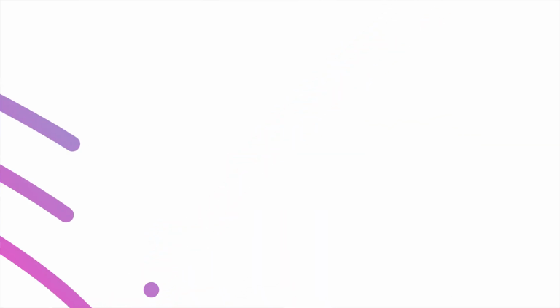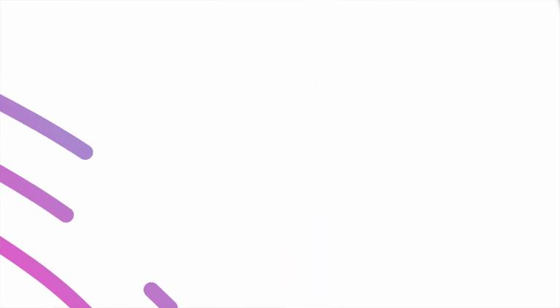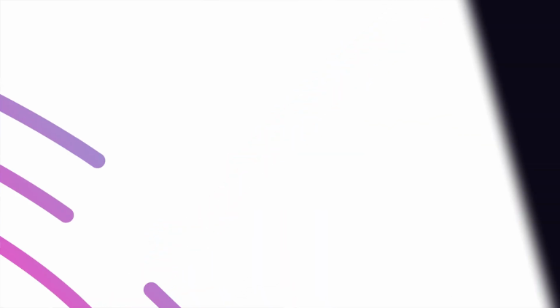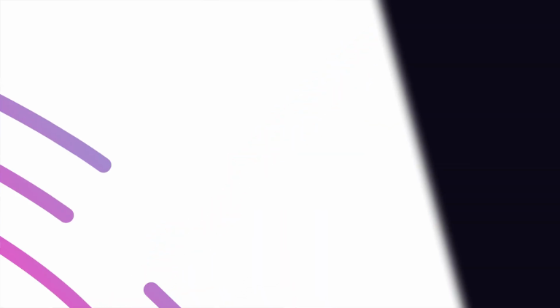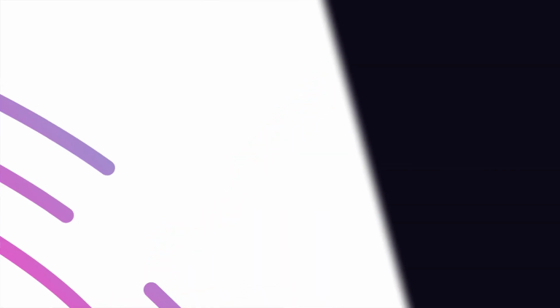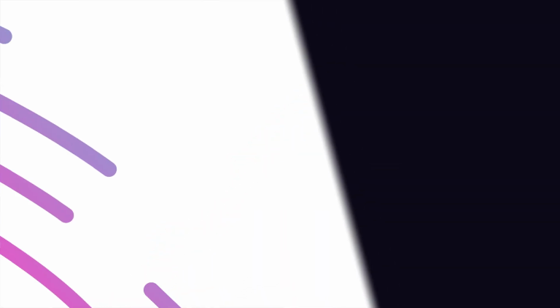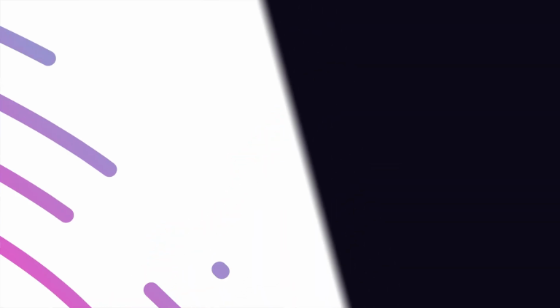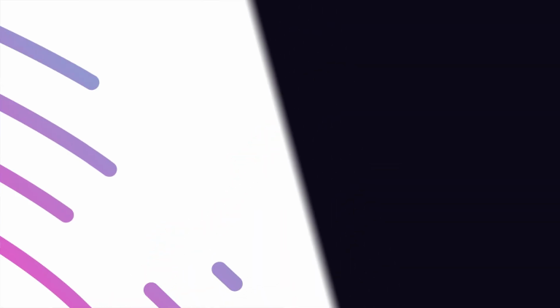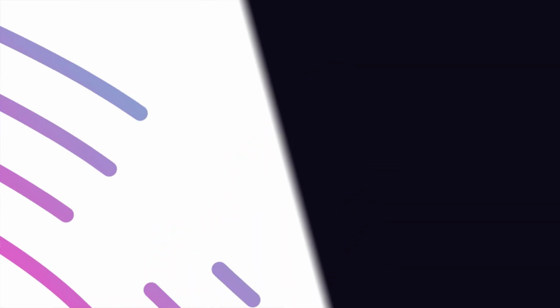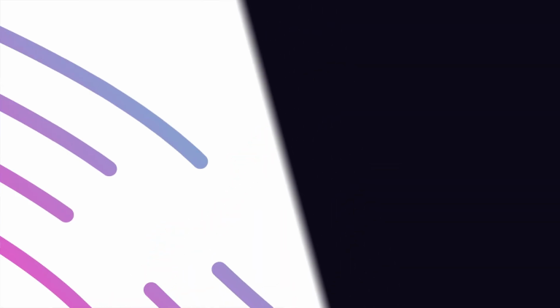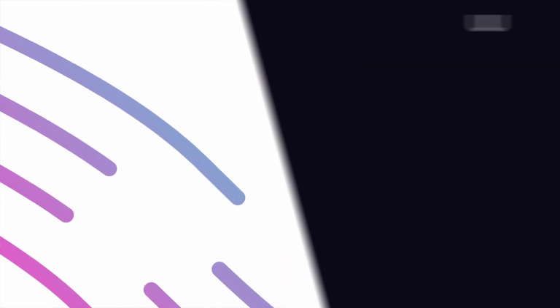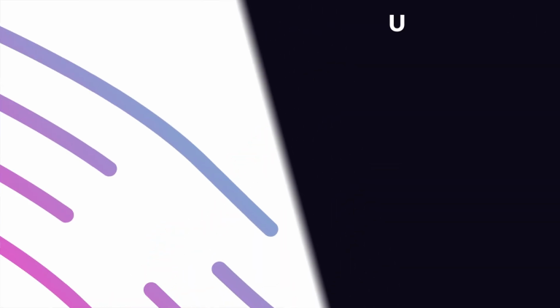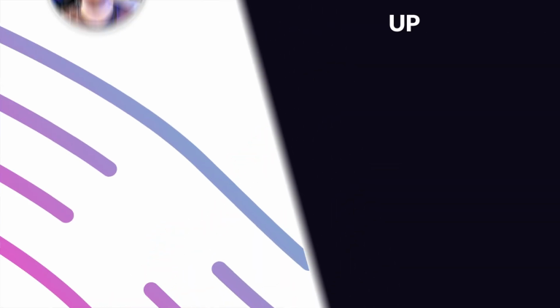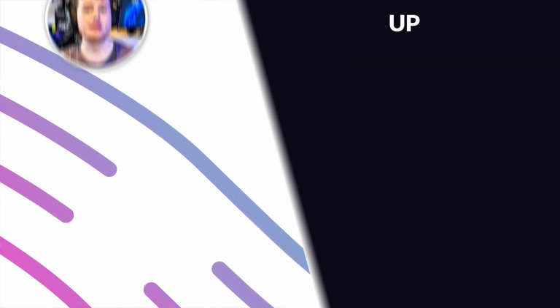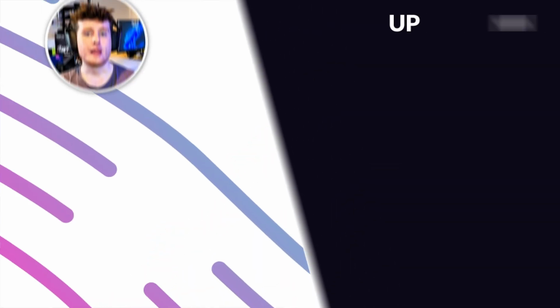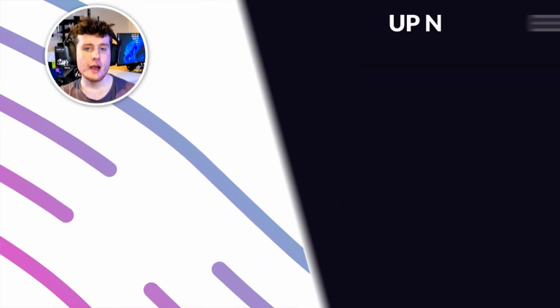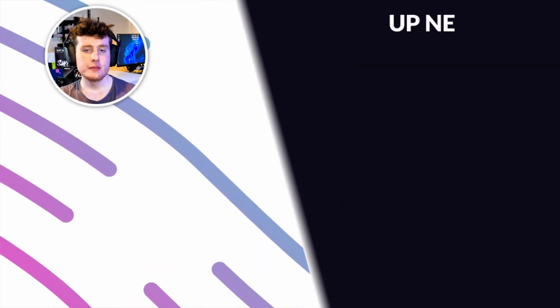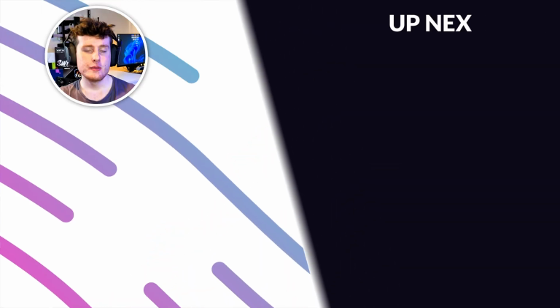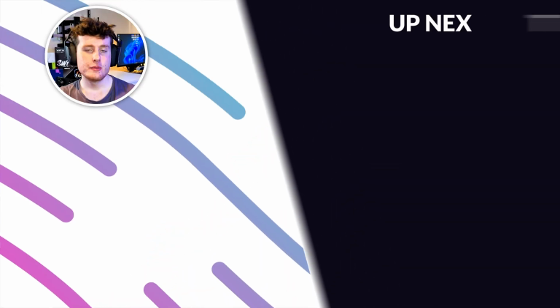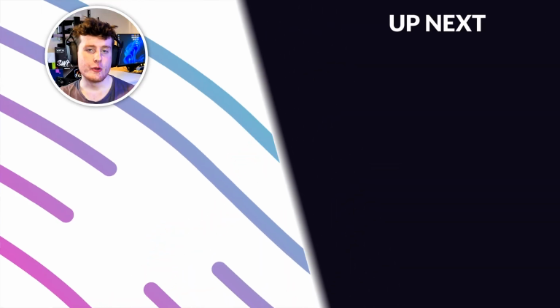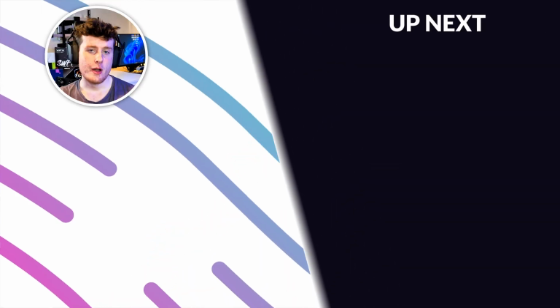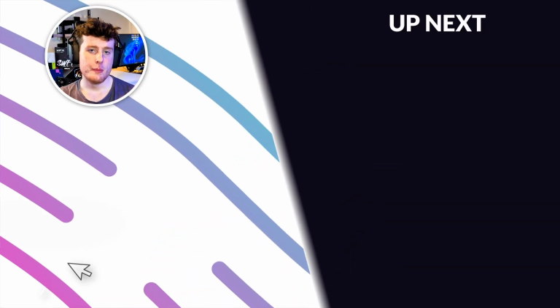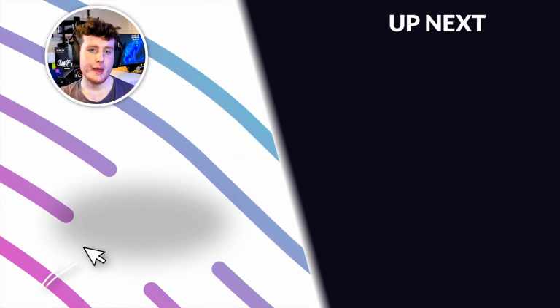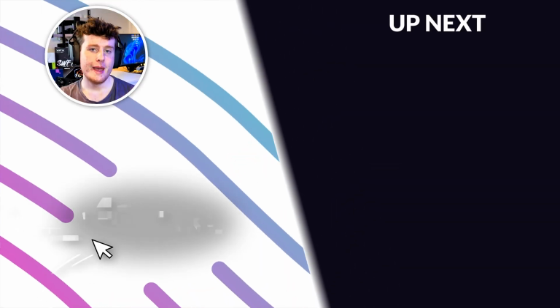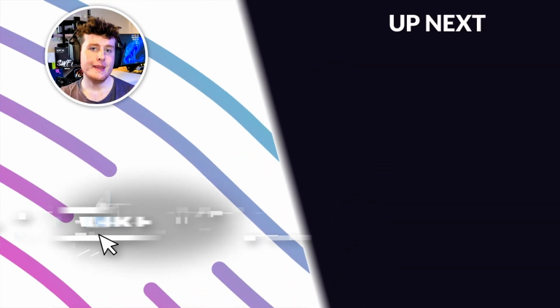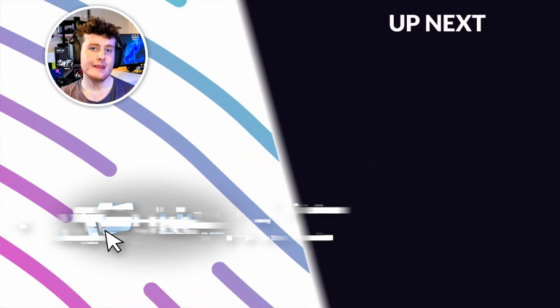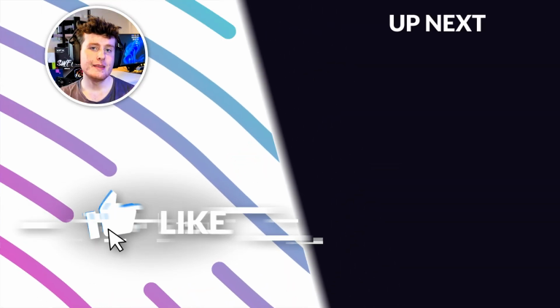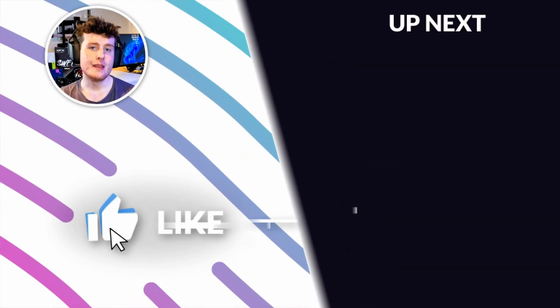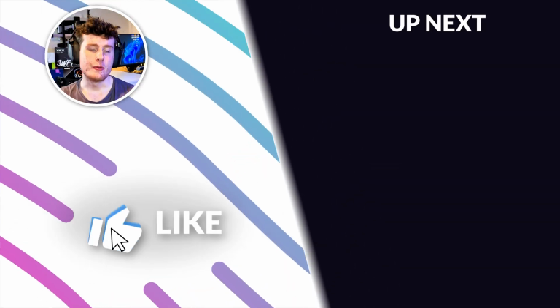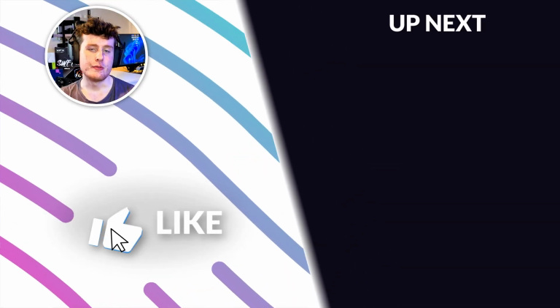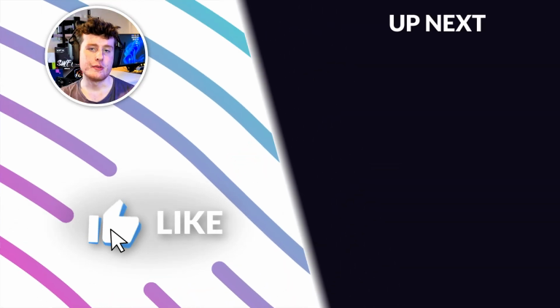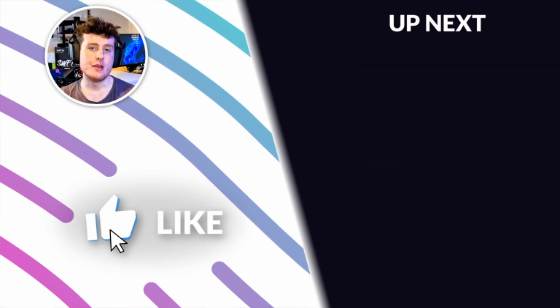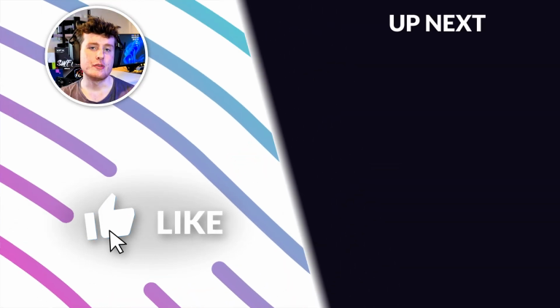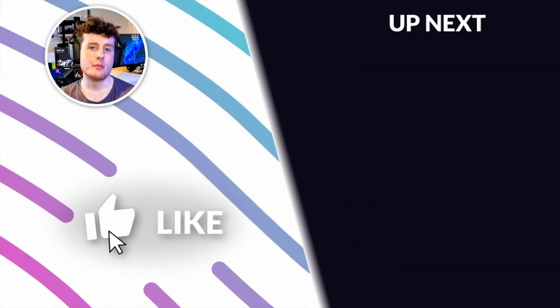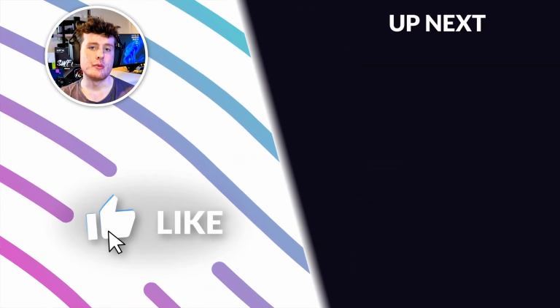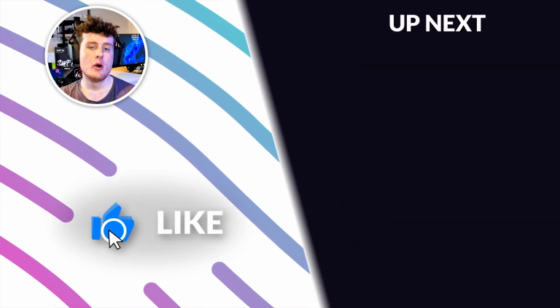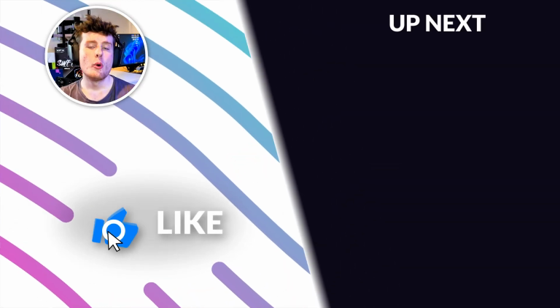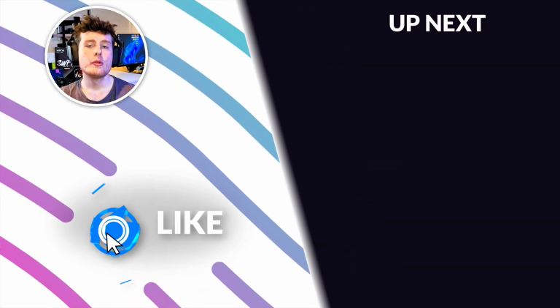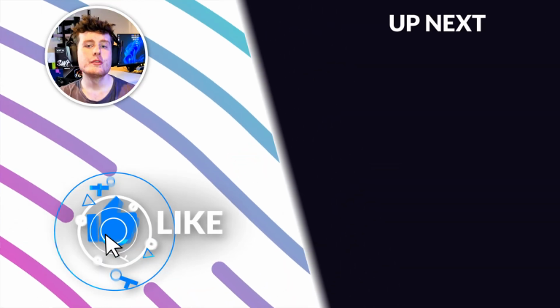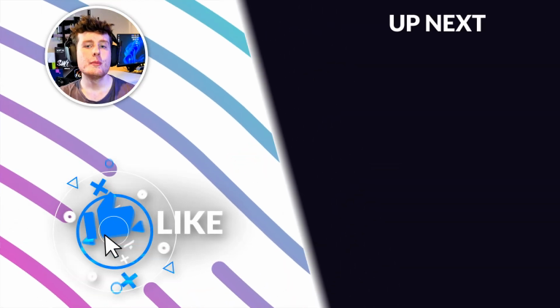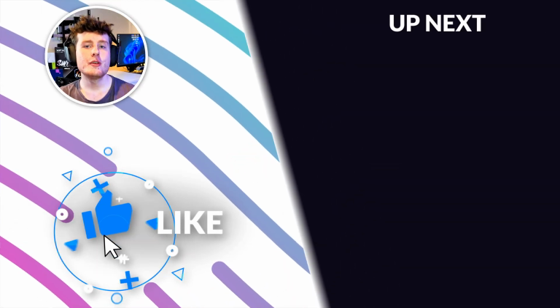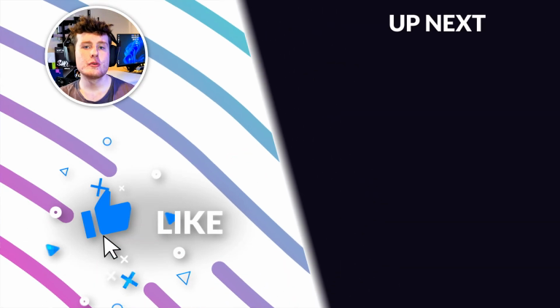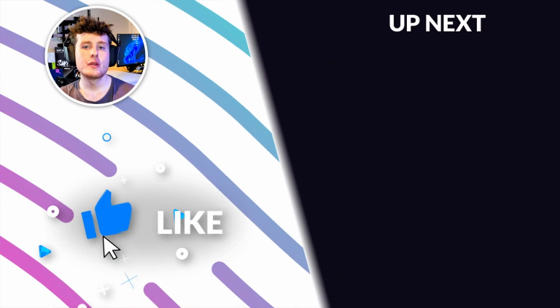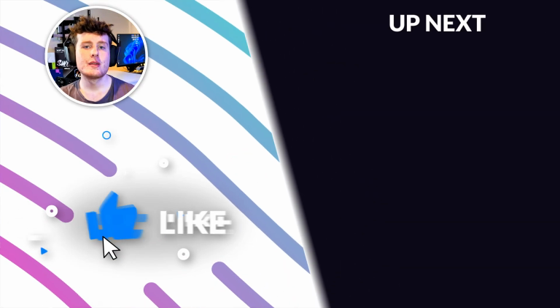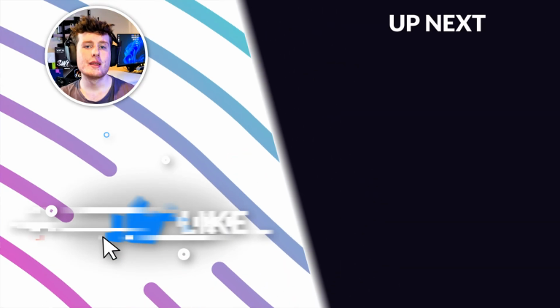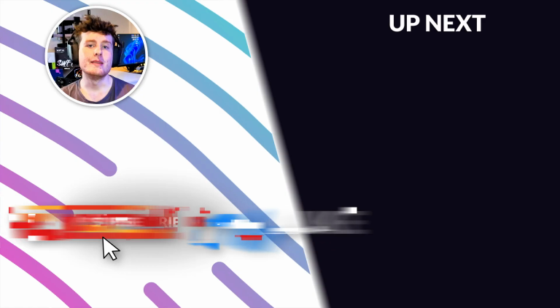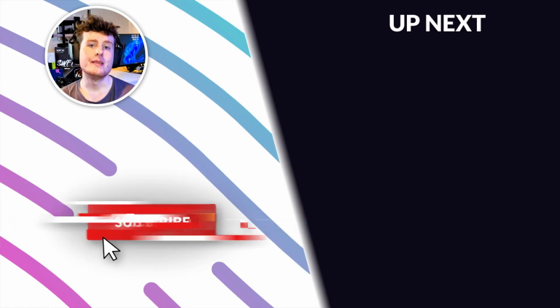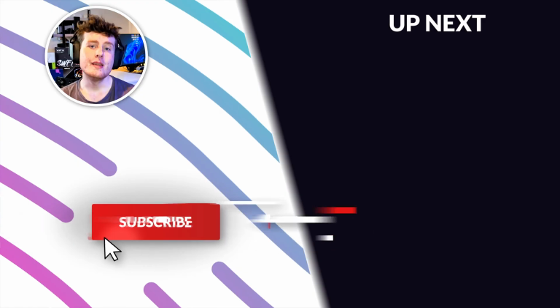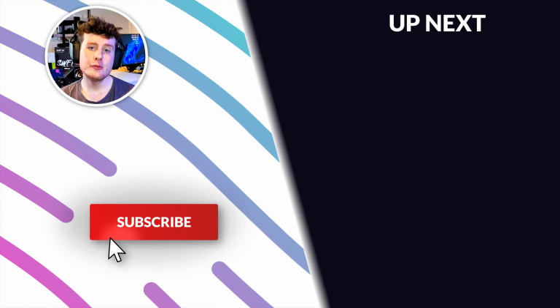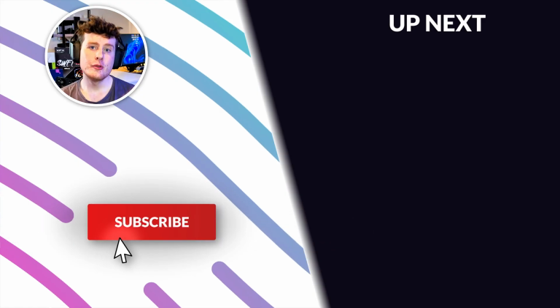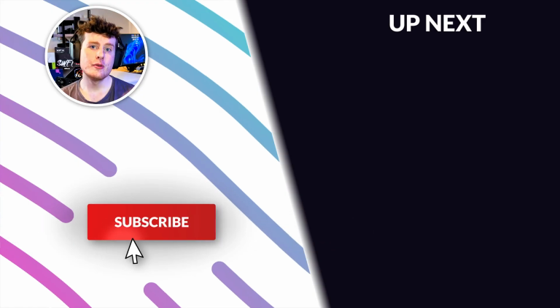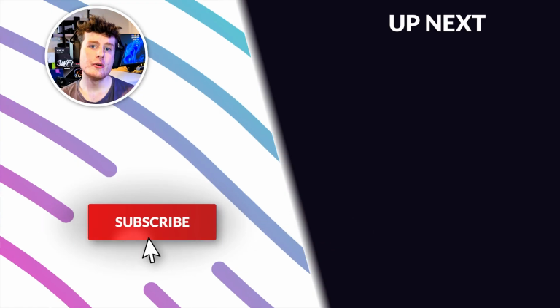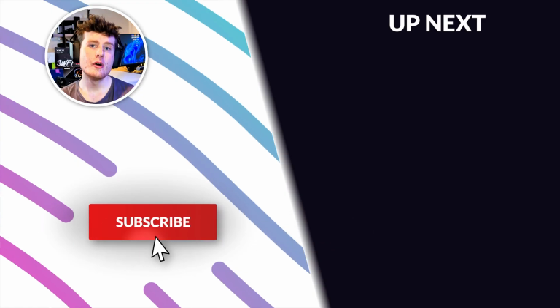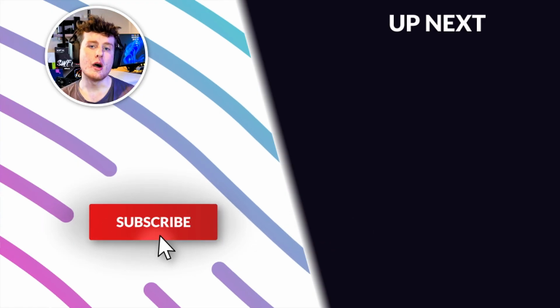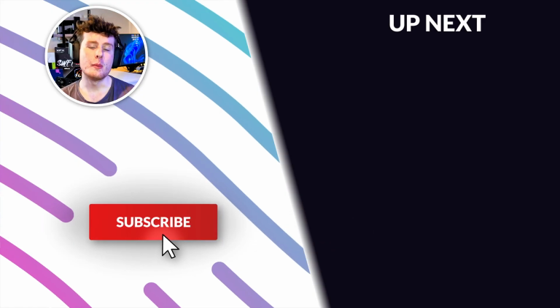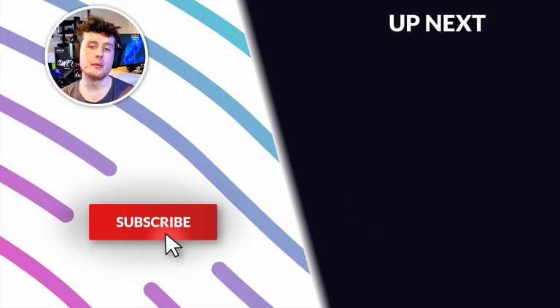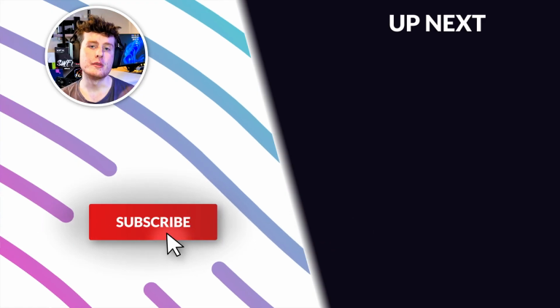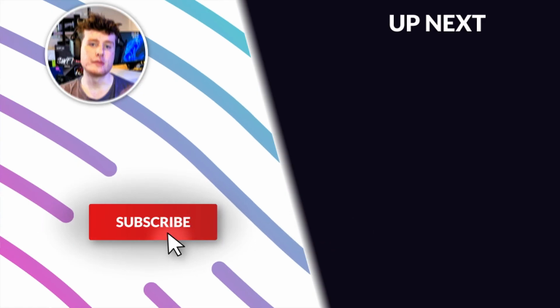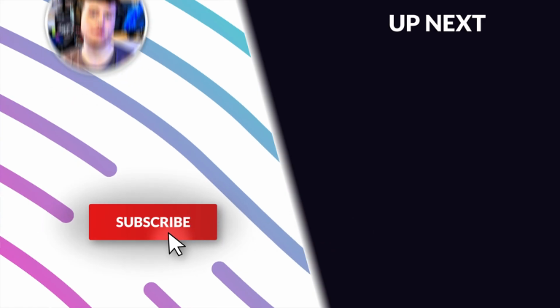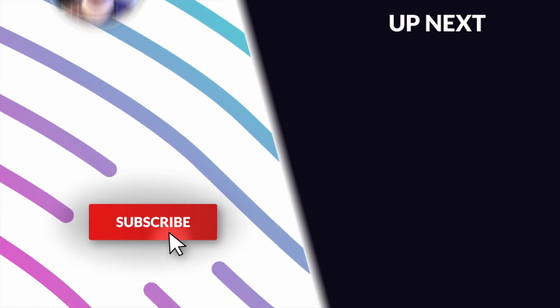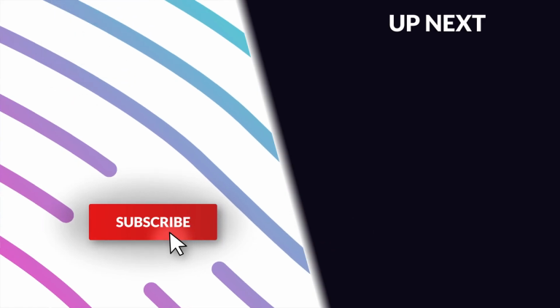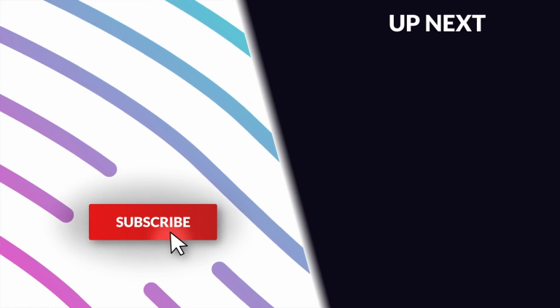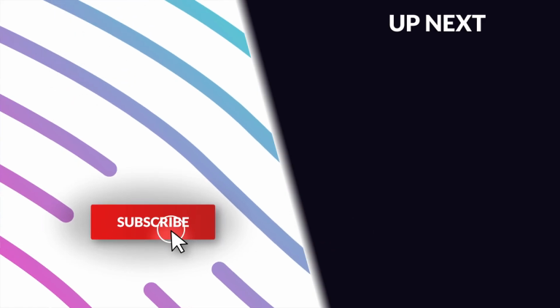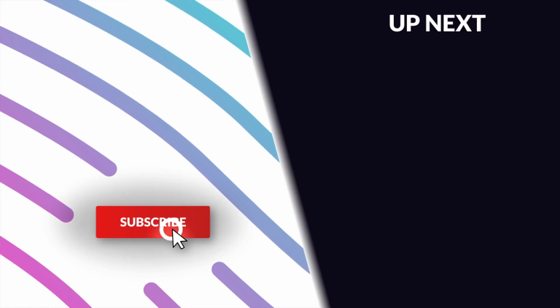That's all for today. Make sure to like, subscribe, and hit the notification bell, and click the video on screen right now.